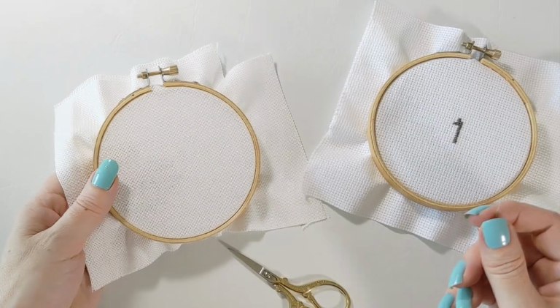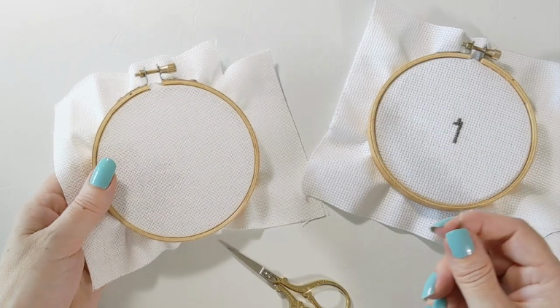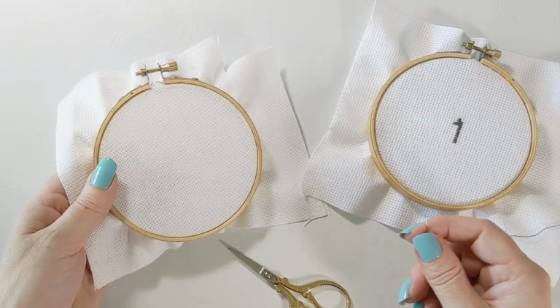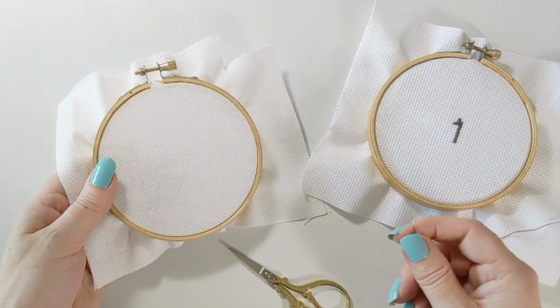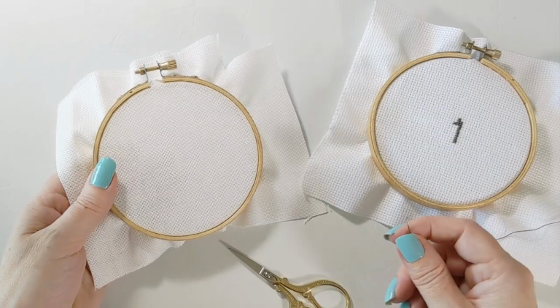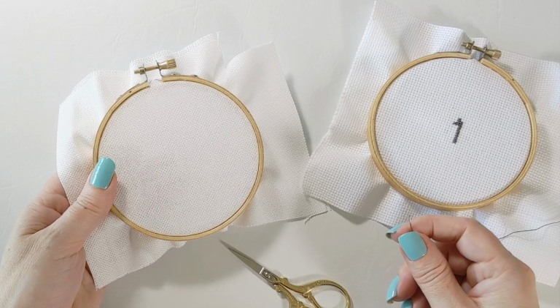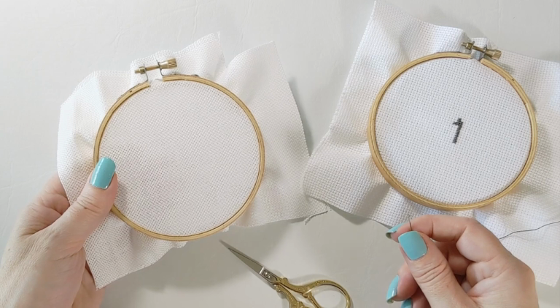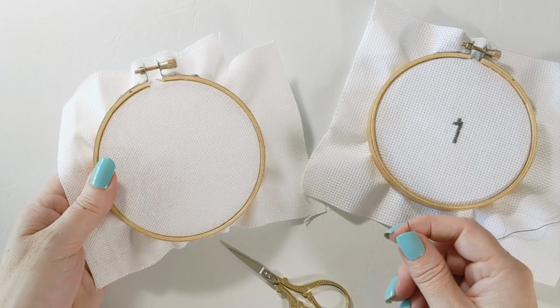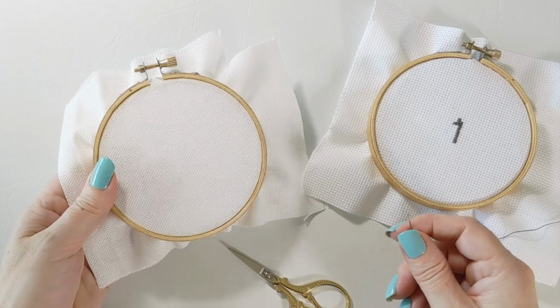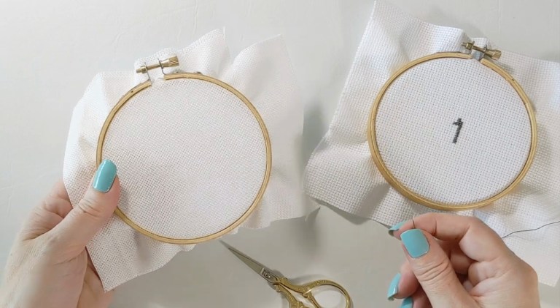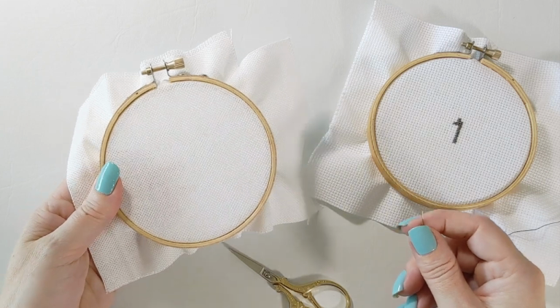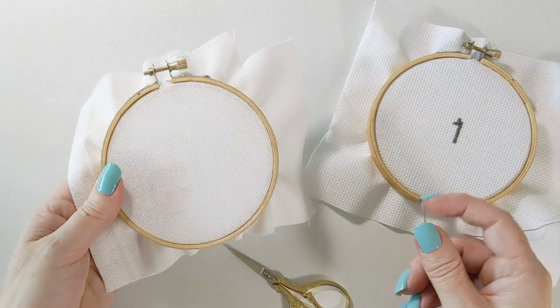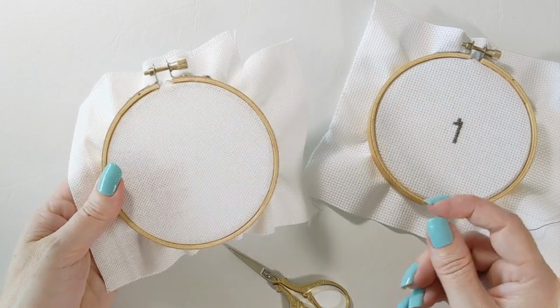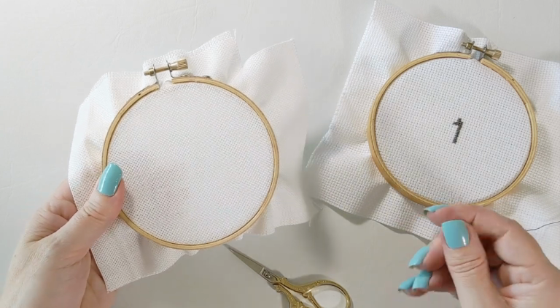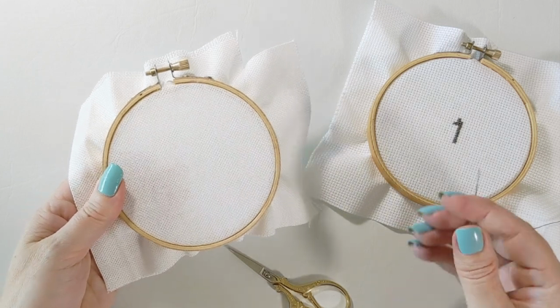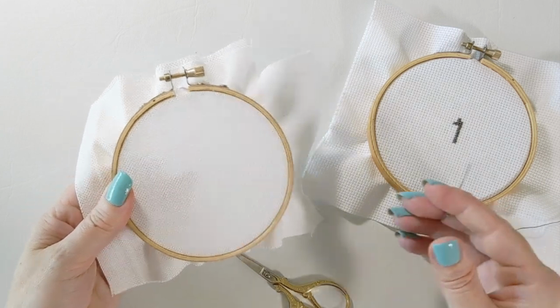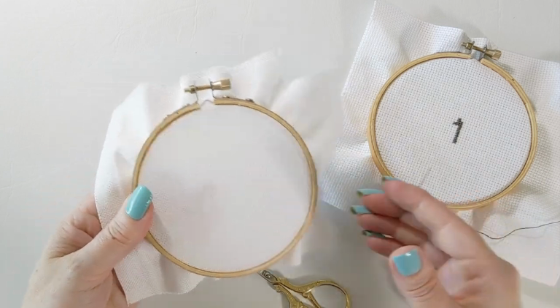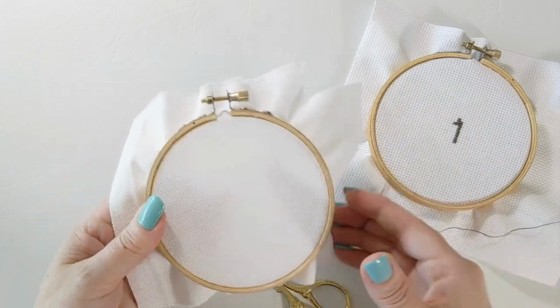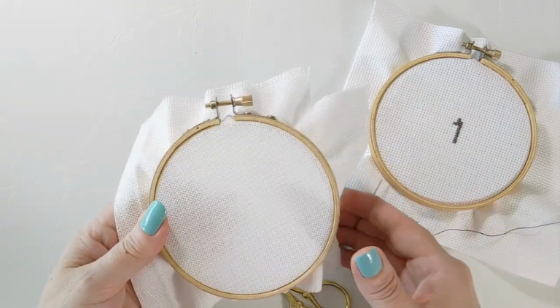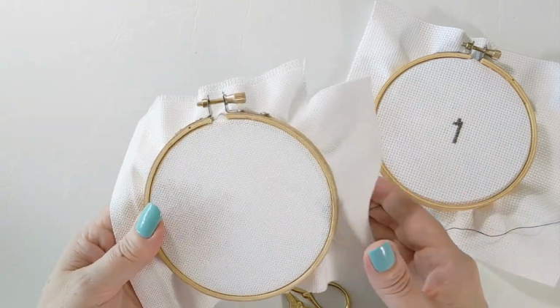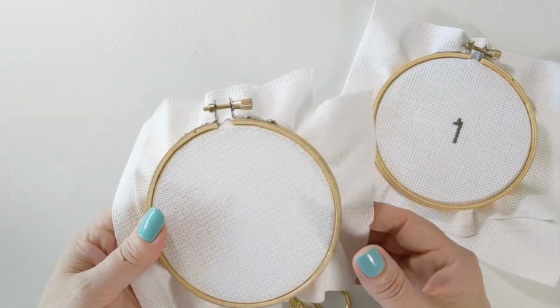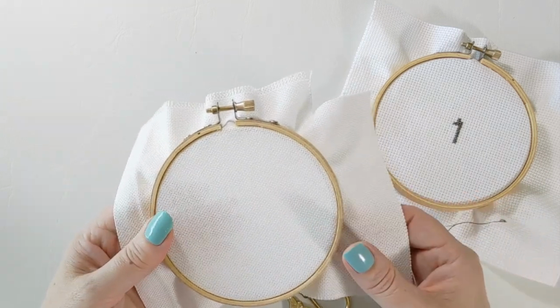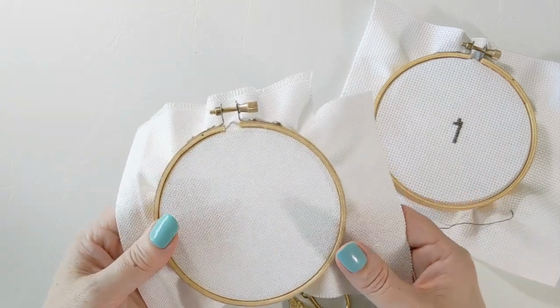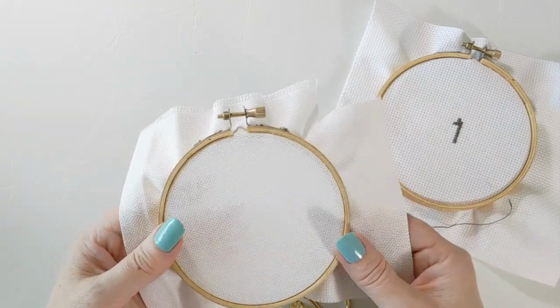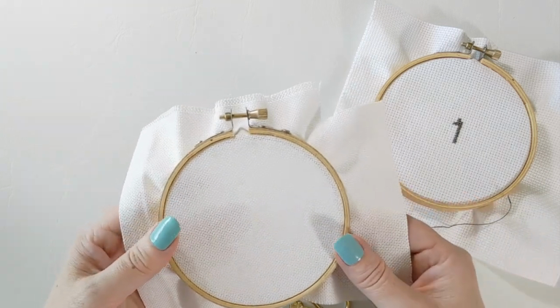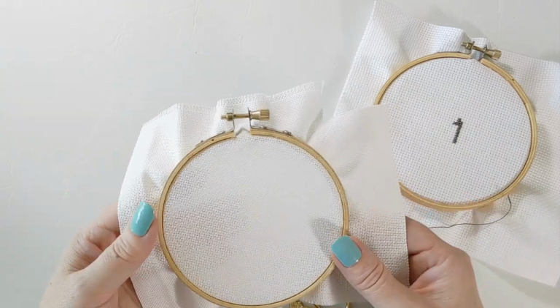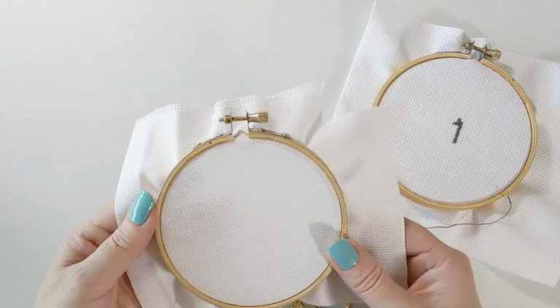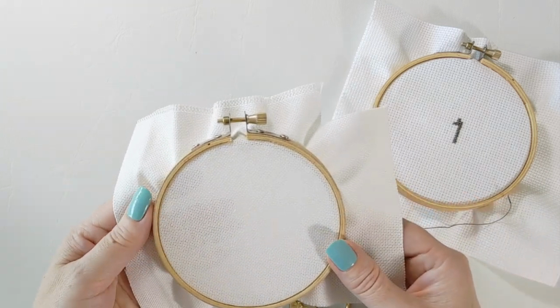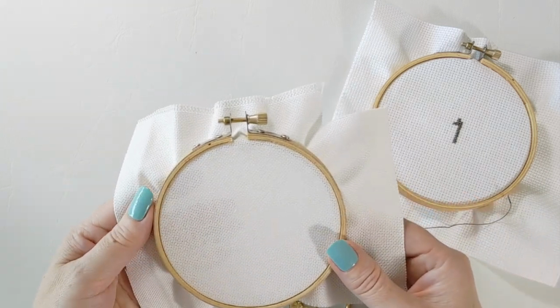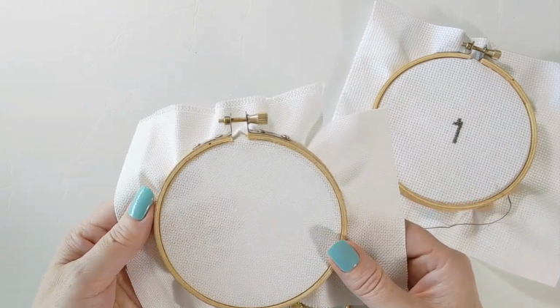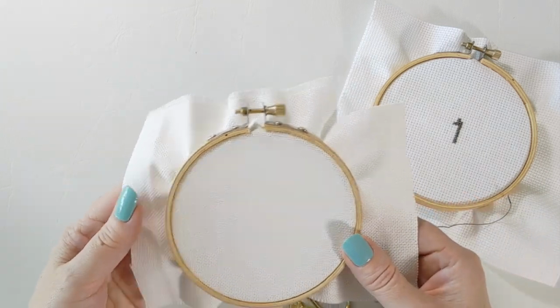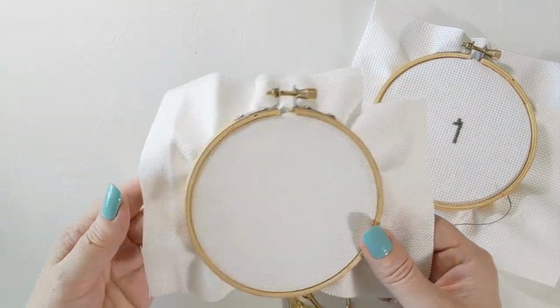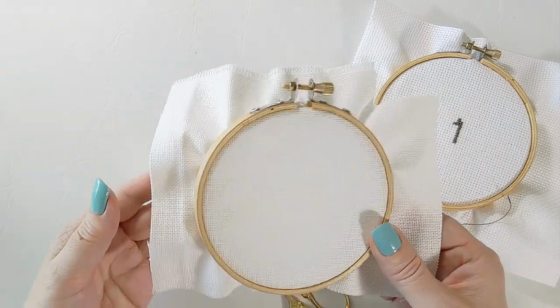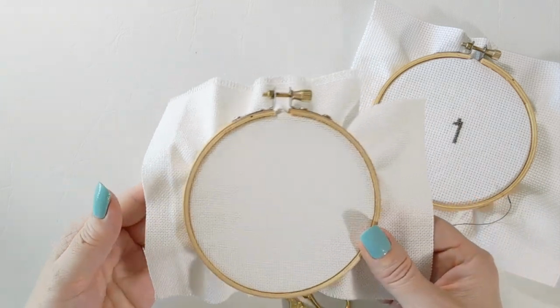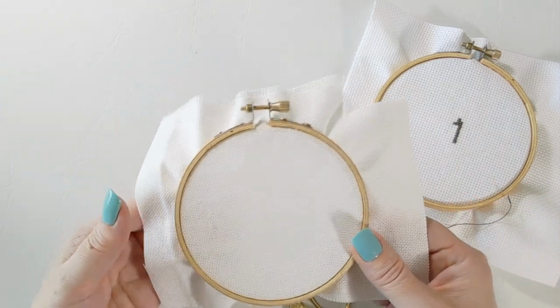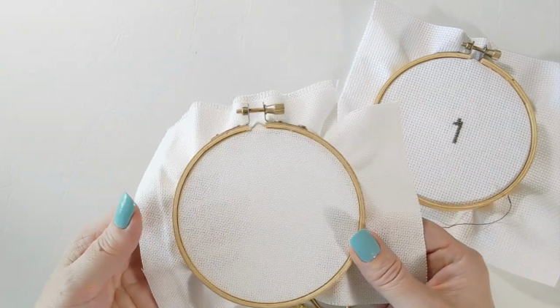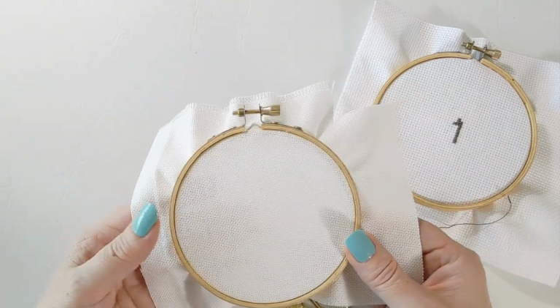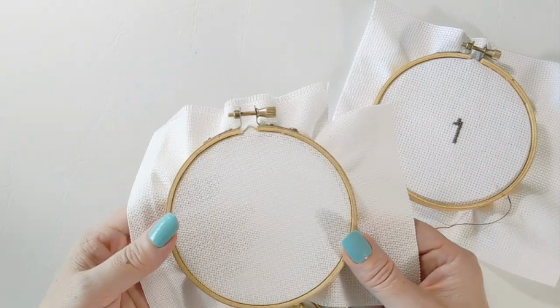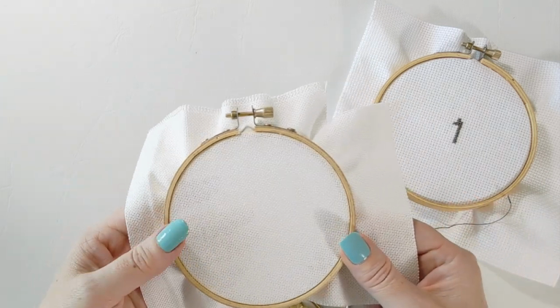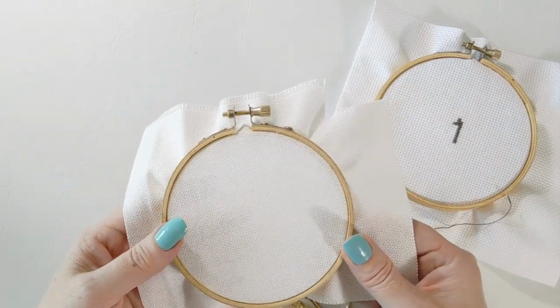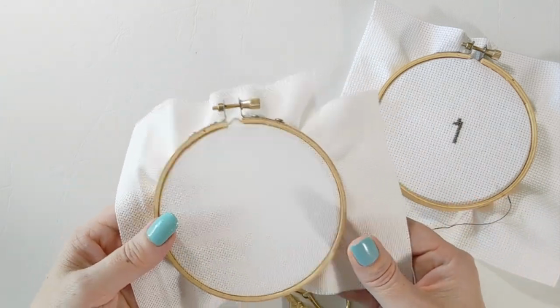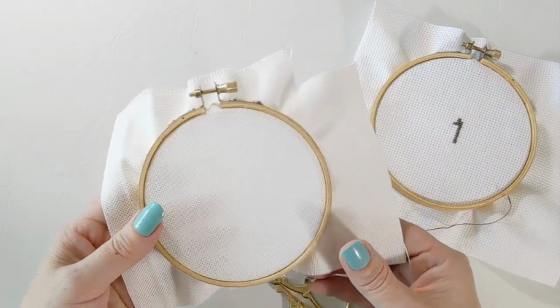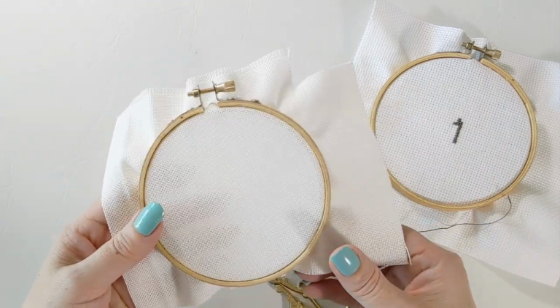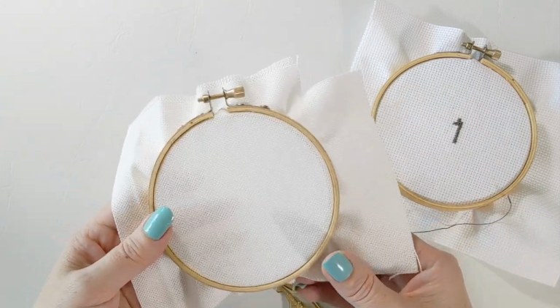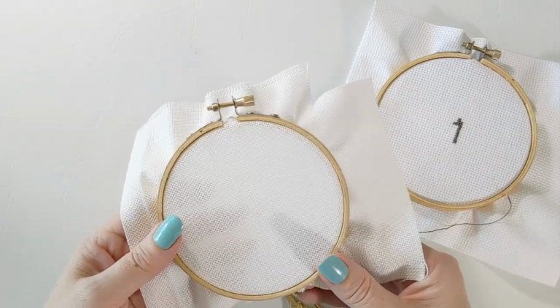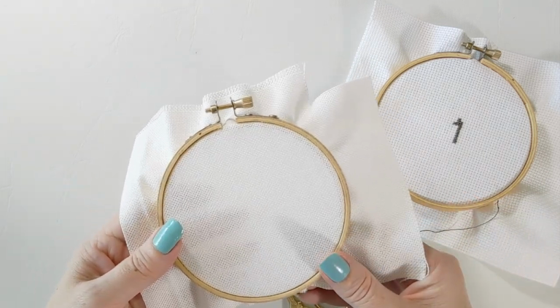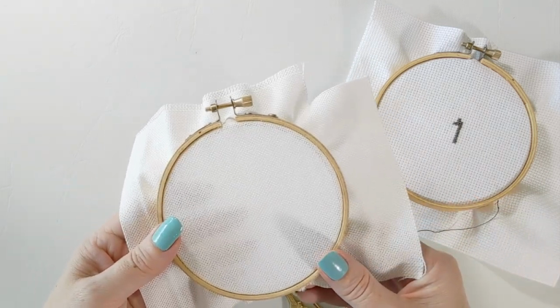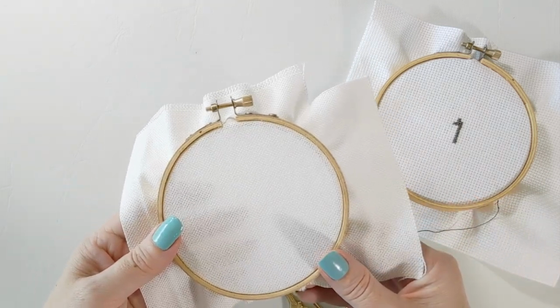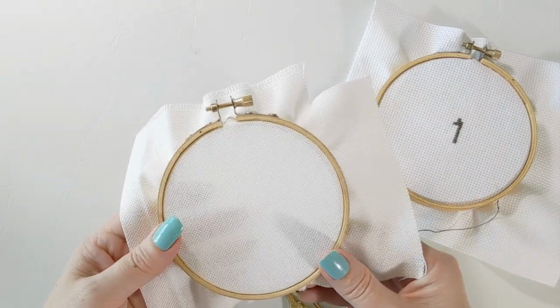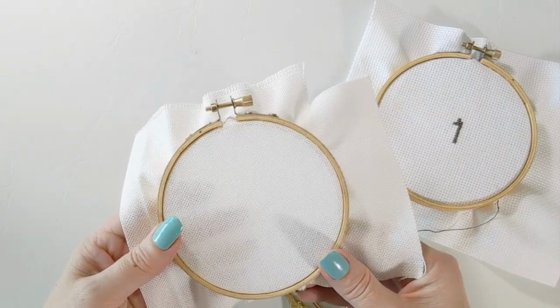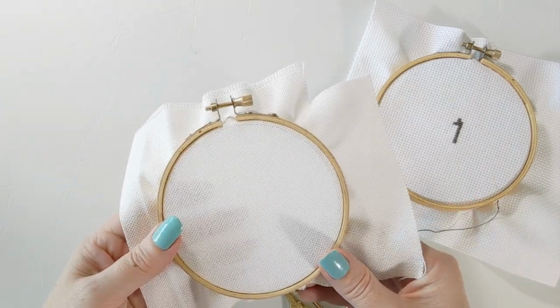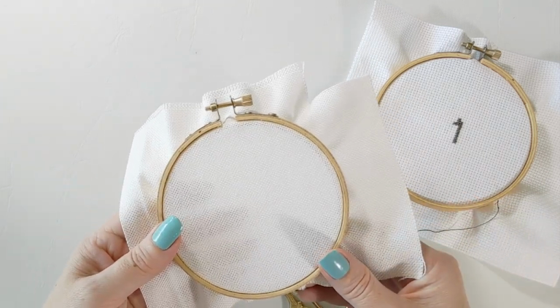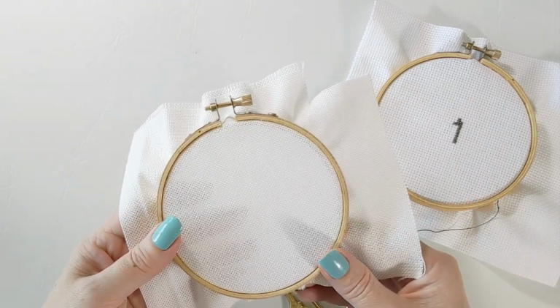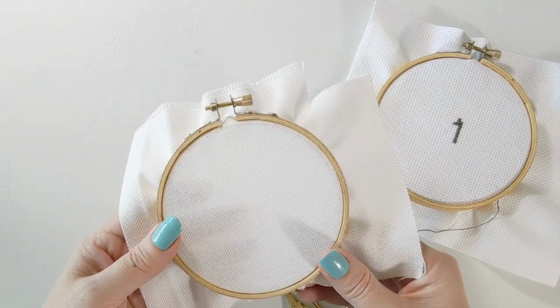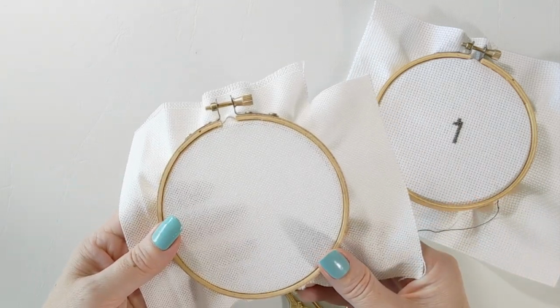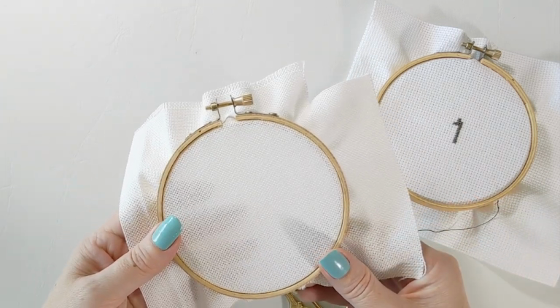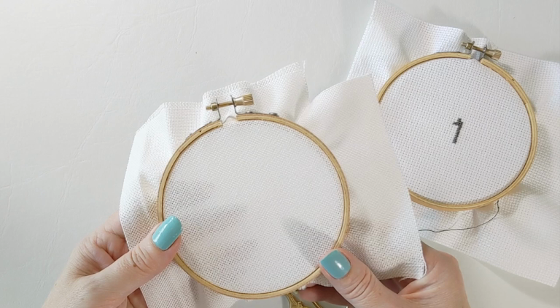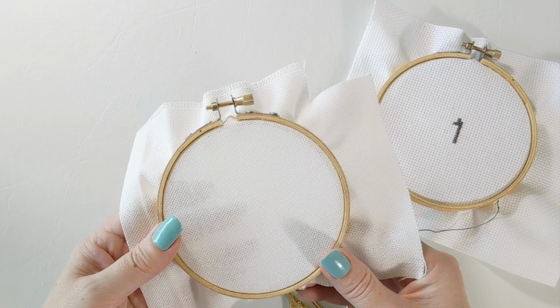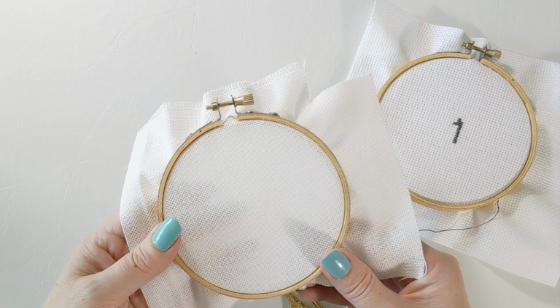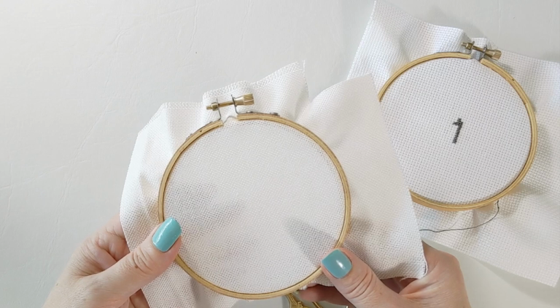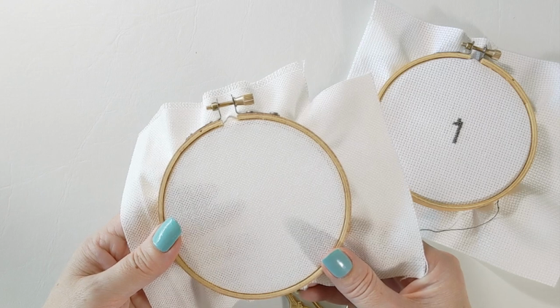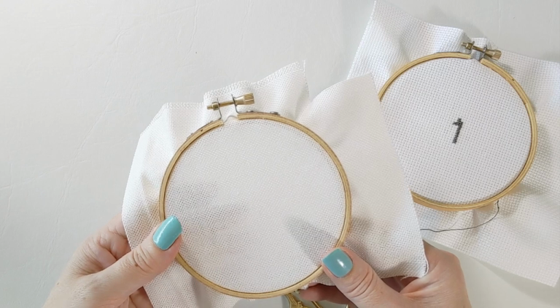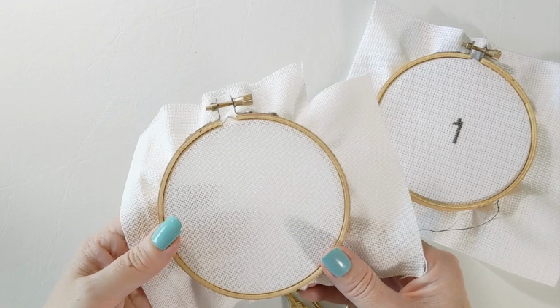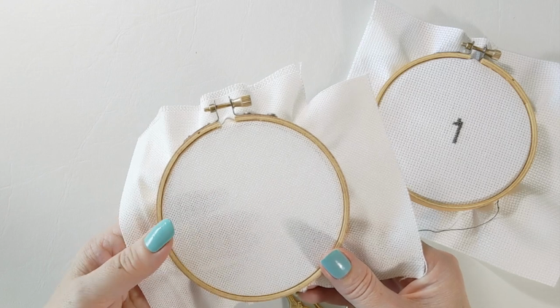Hi there, this is Dana. In this video I'm going to be teaching you how to stitch over one on linen and evenweave.